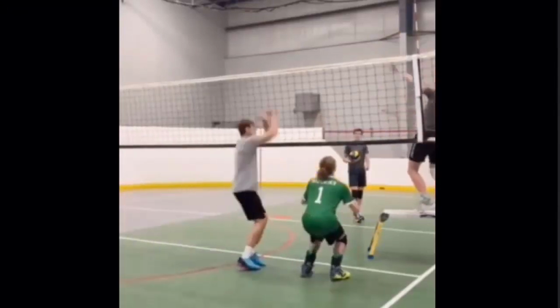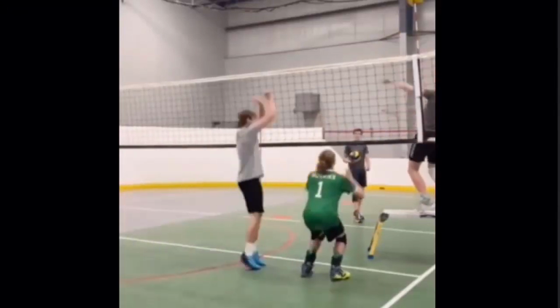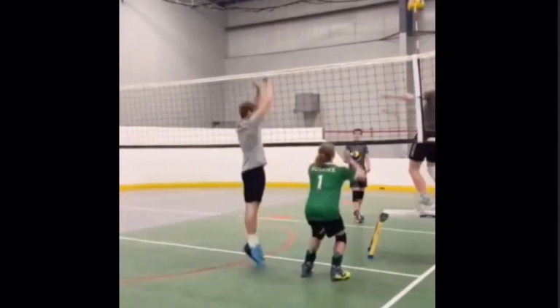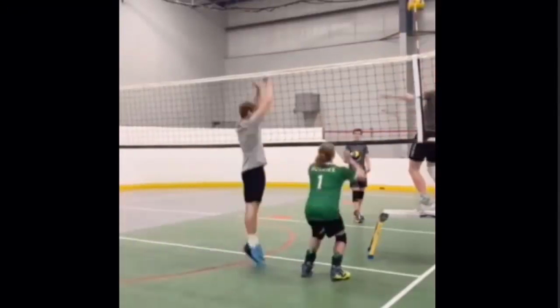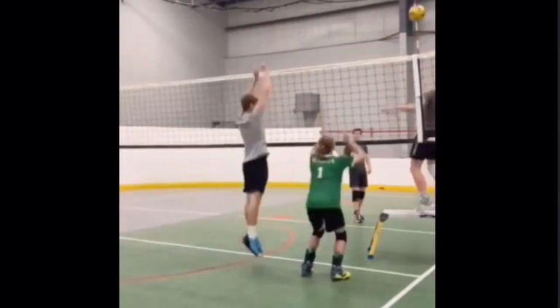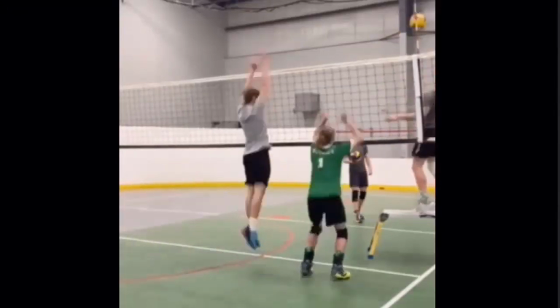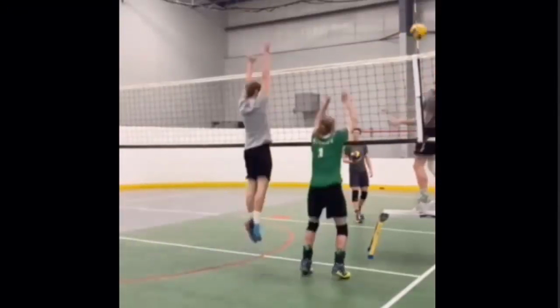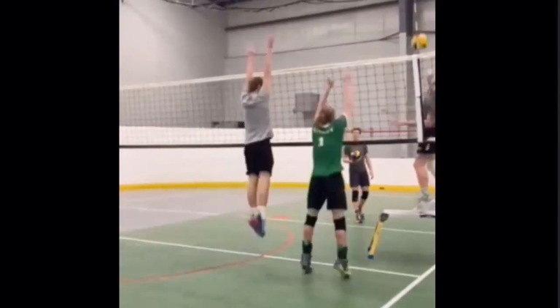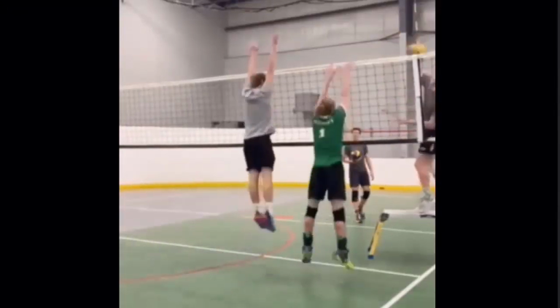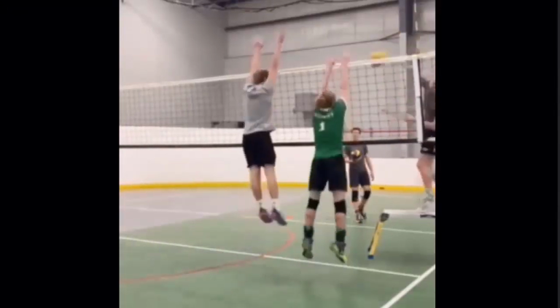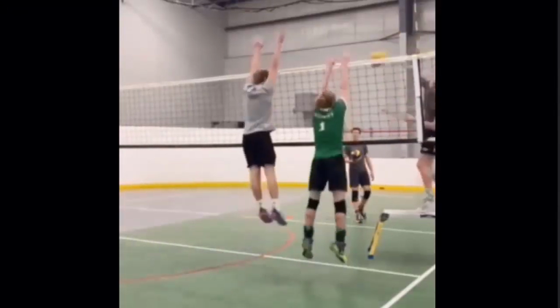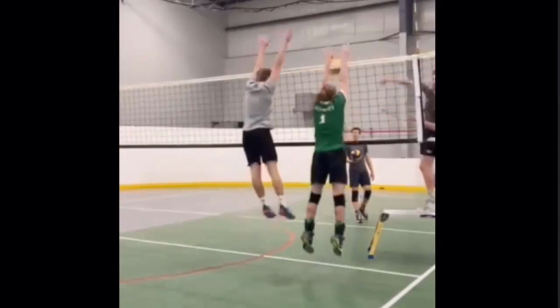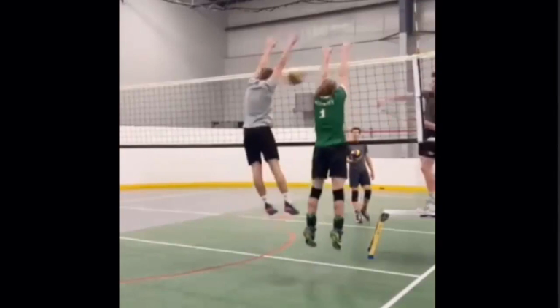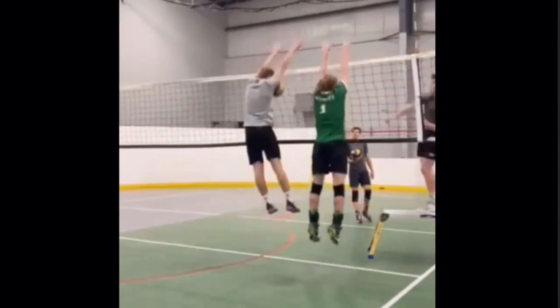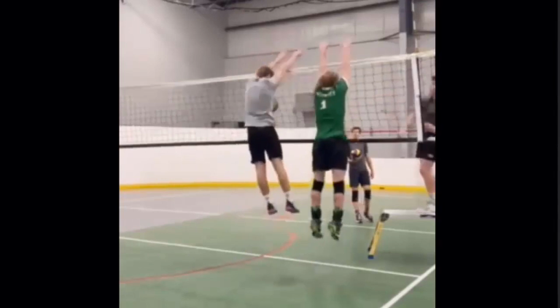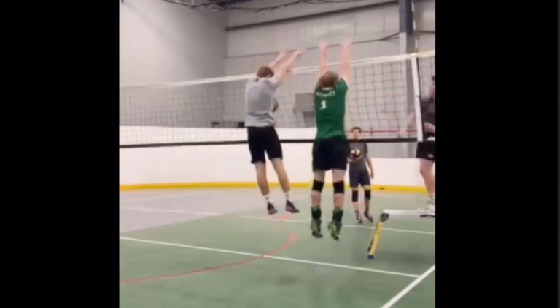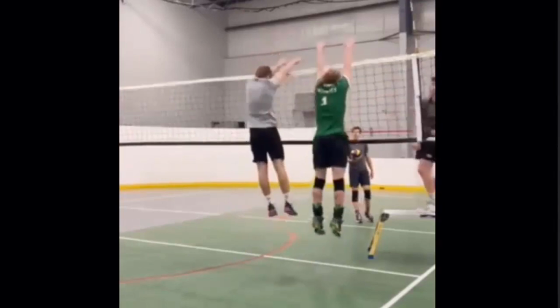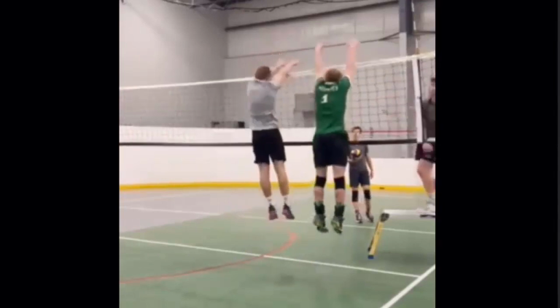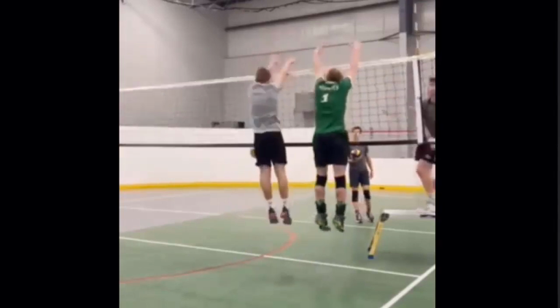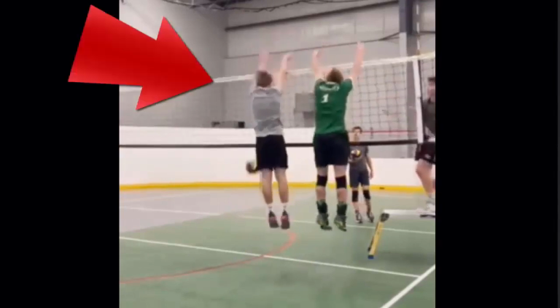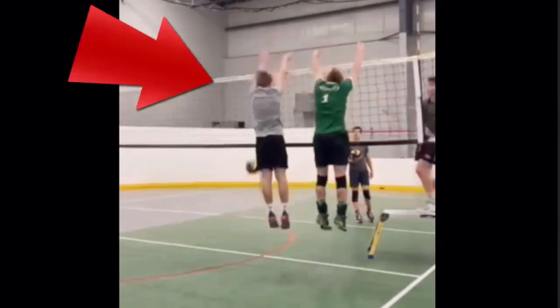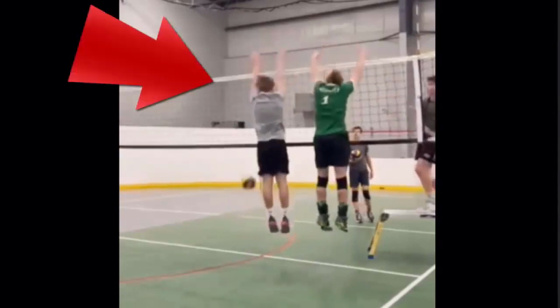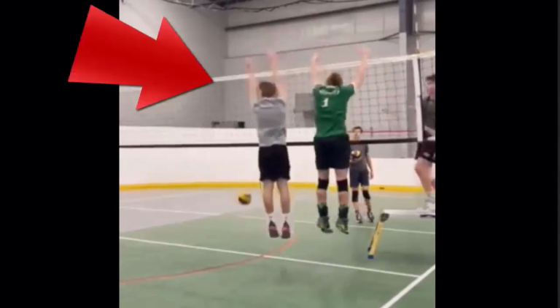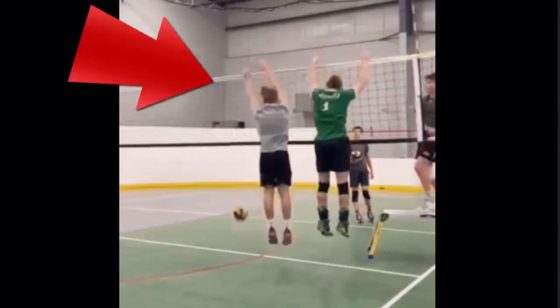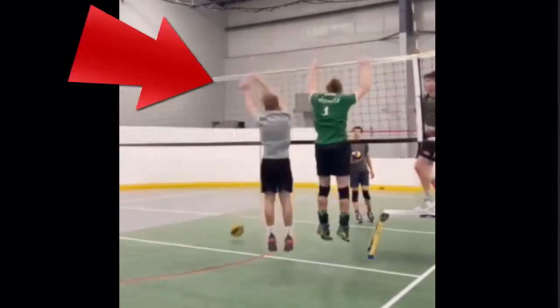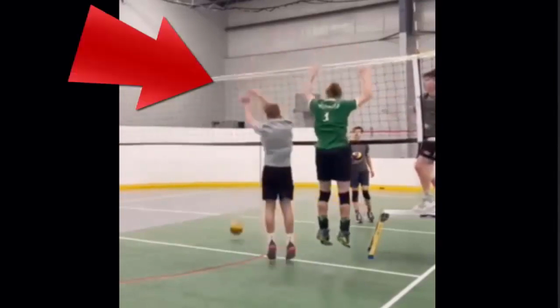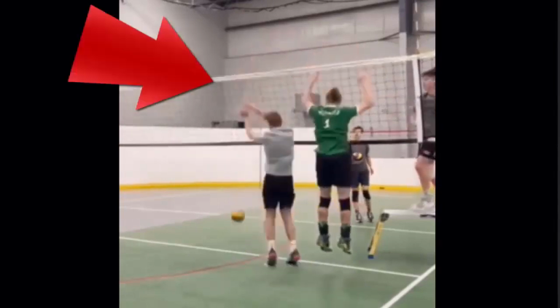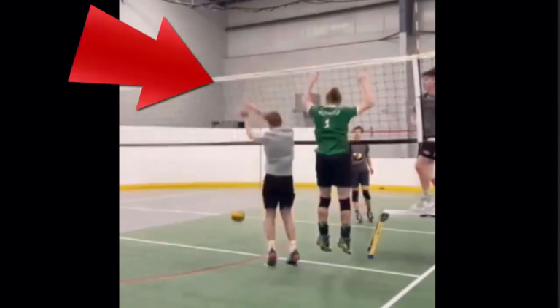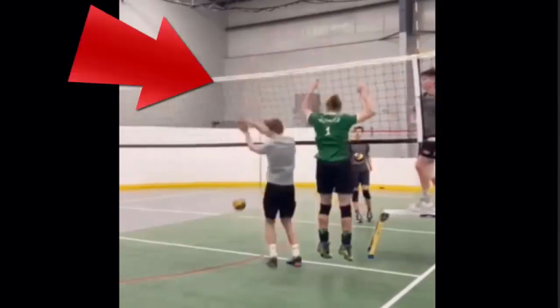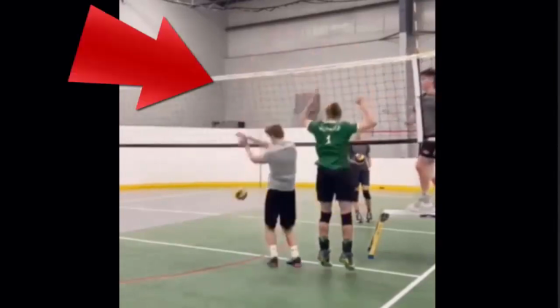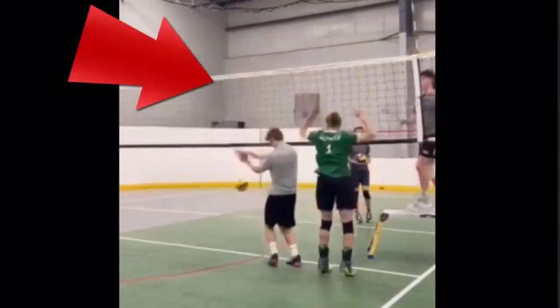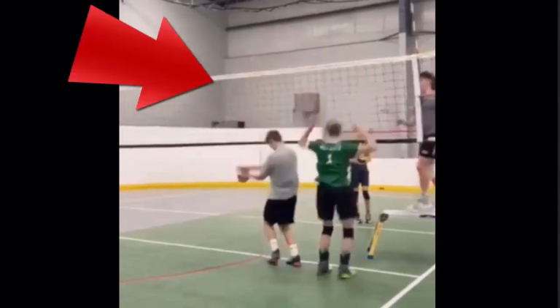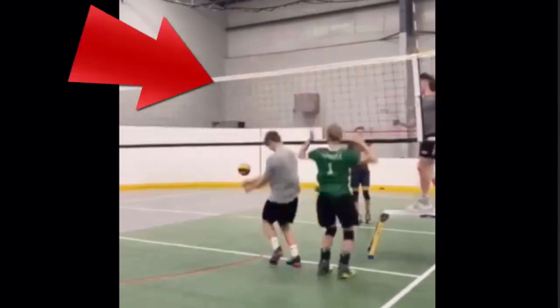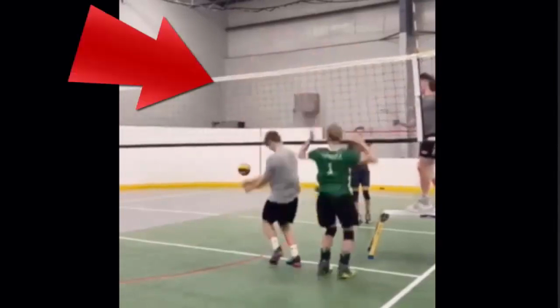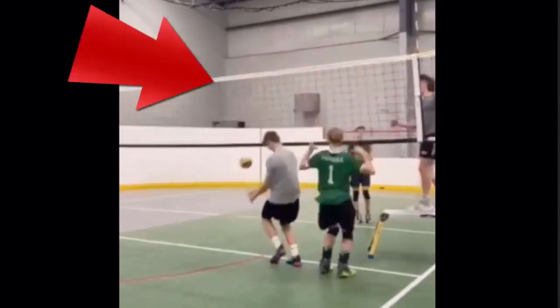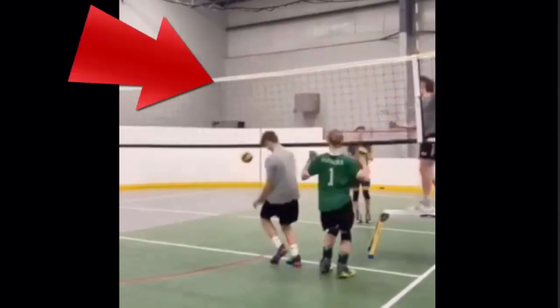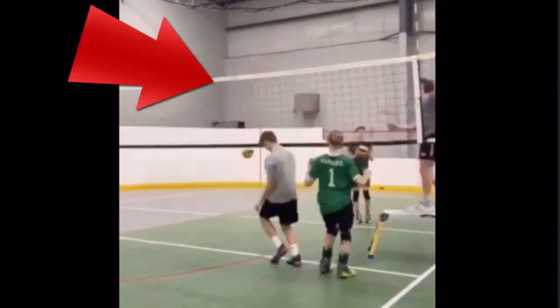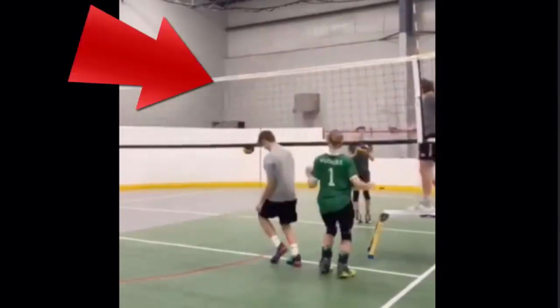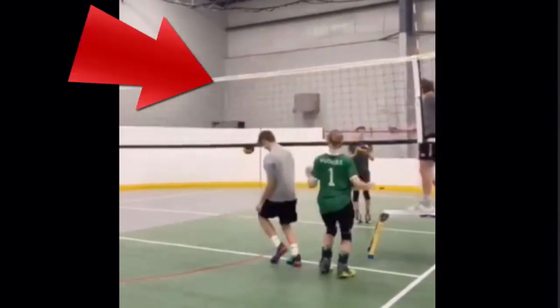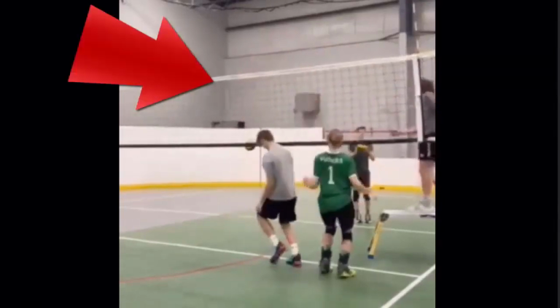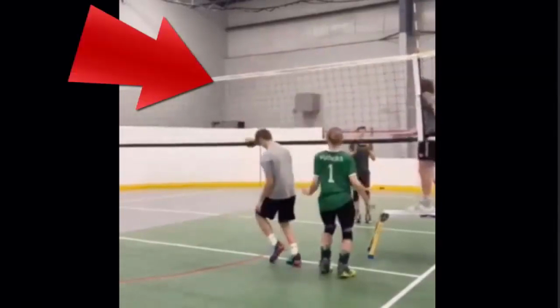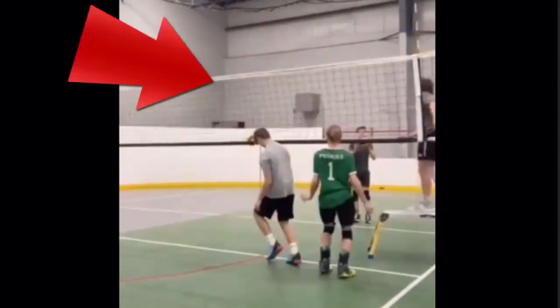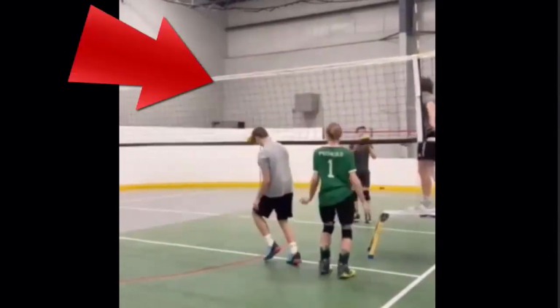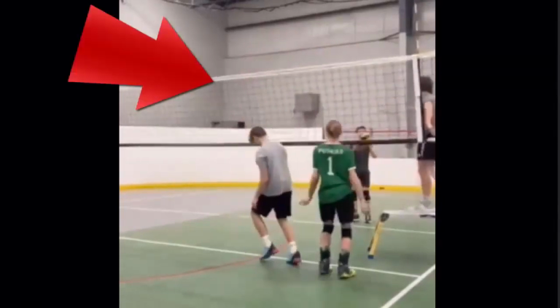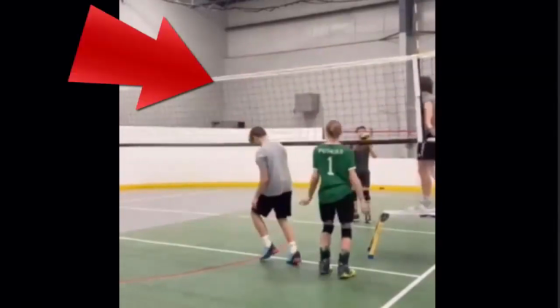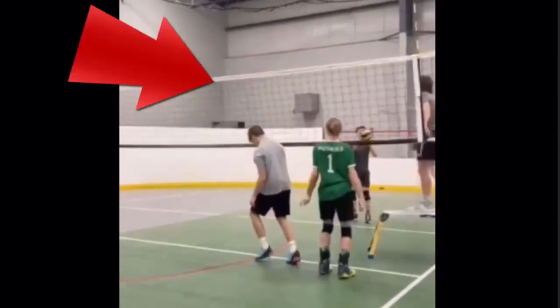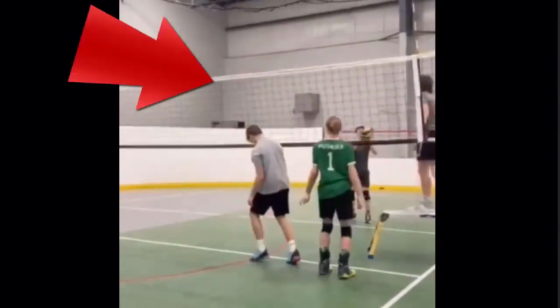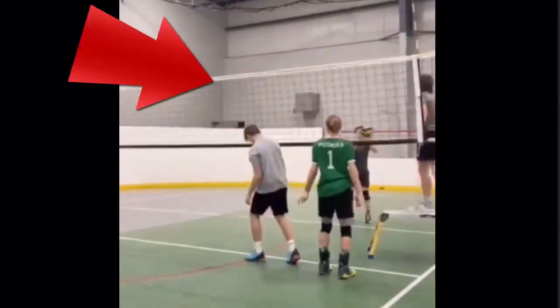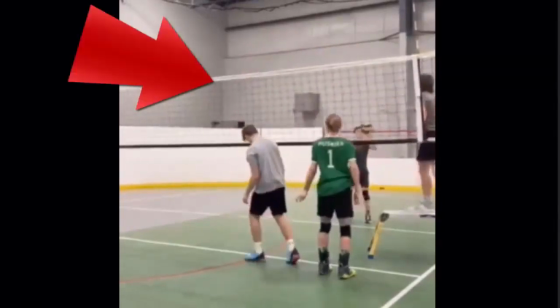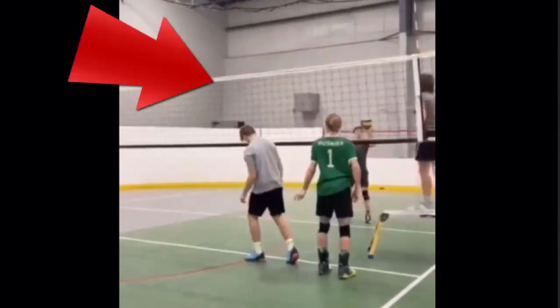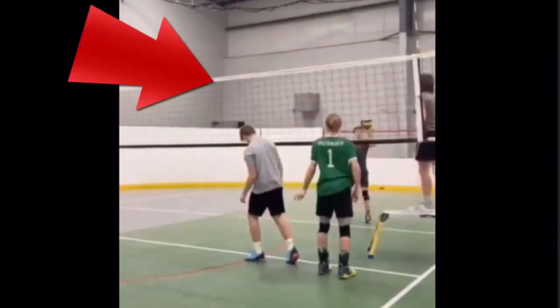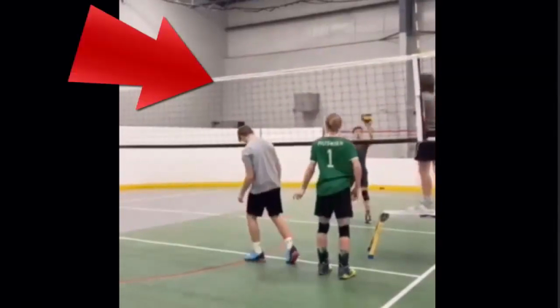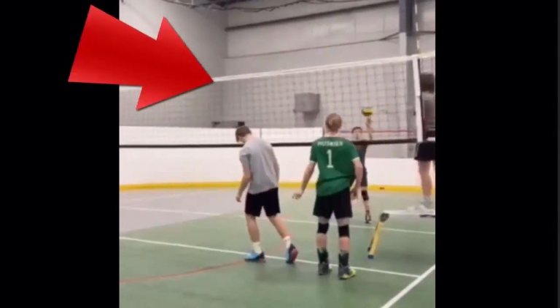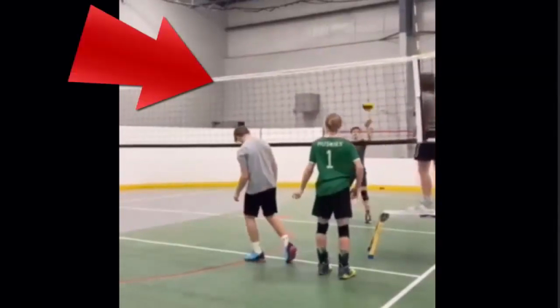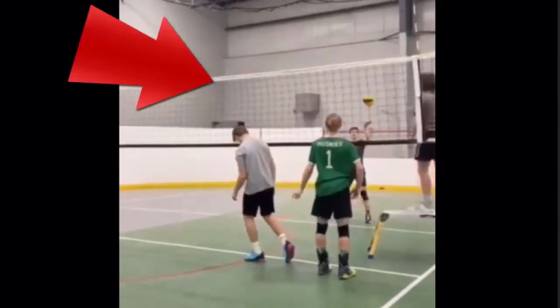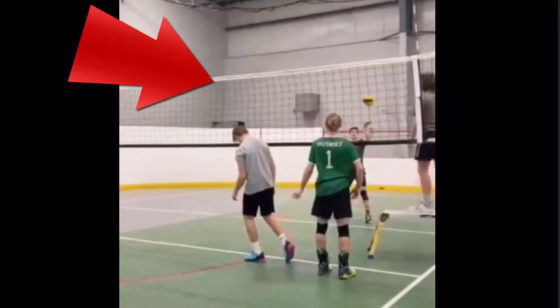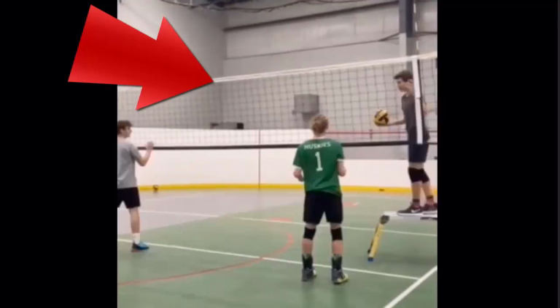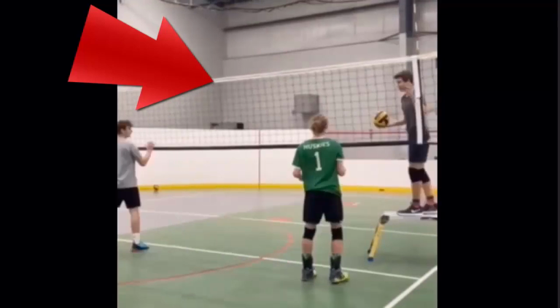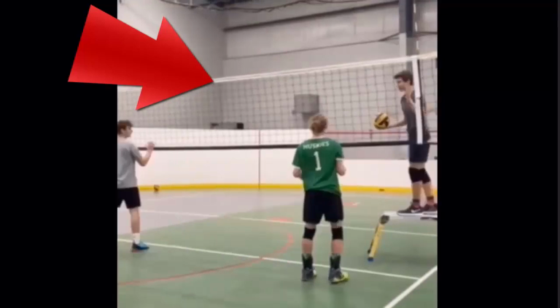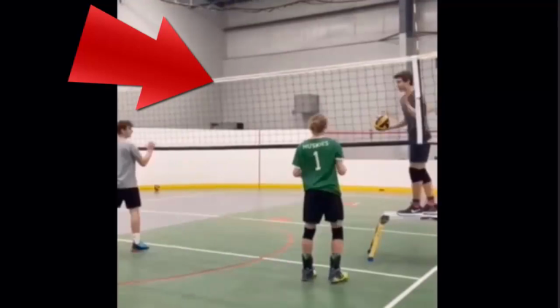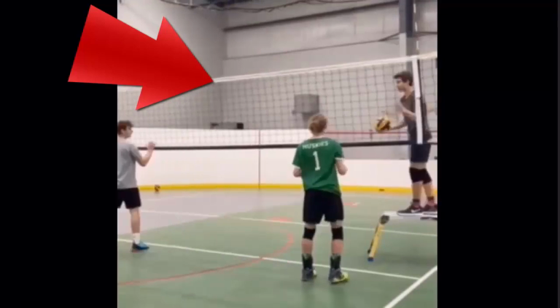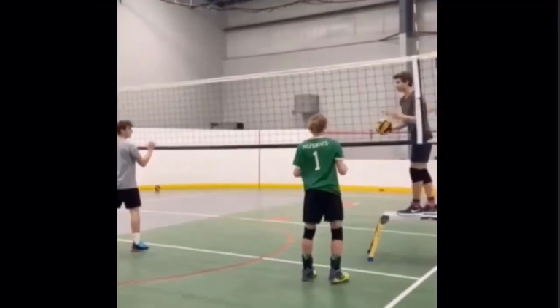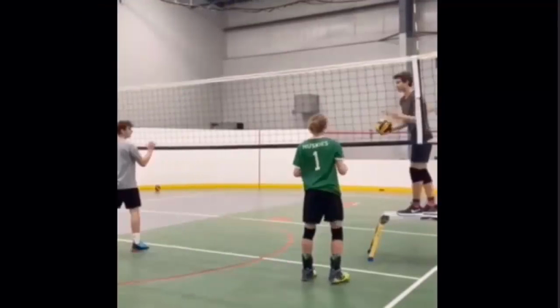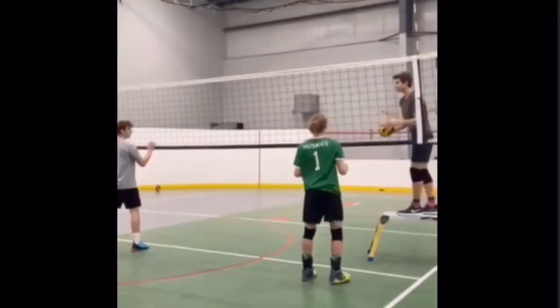So watch this — you didn't close the block and you're all over the net. You can't touch the net, it's against the rules.